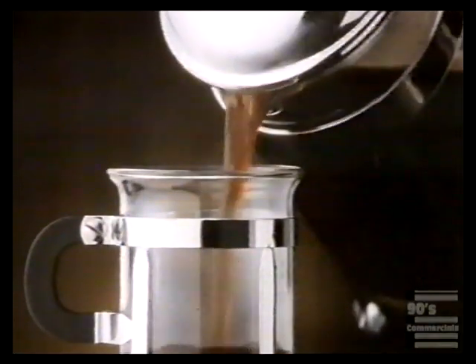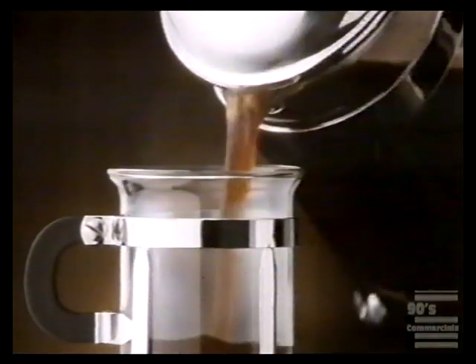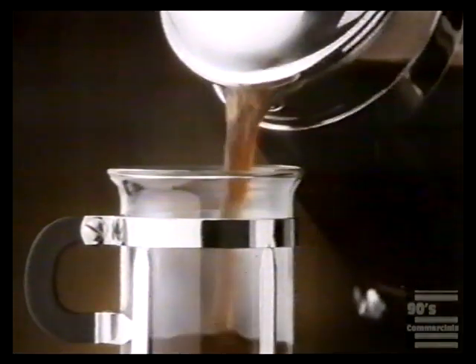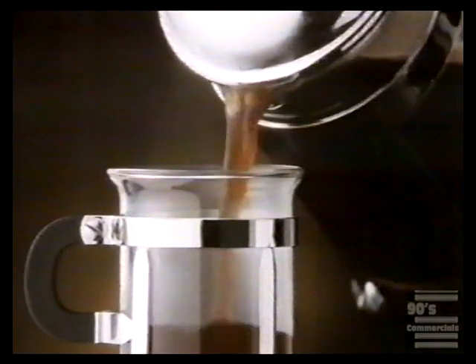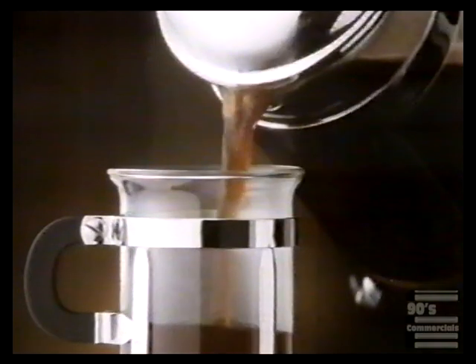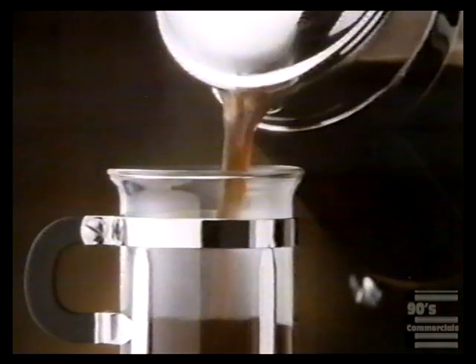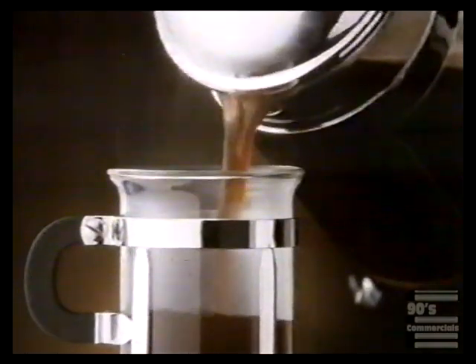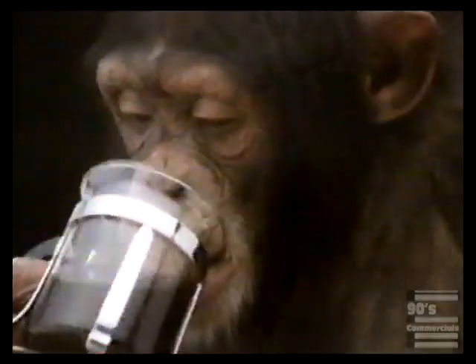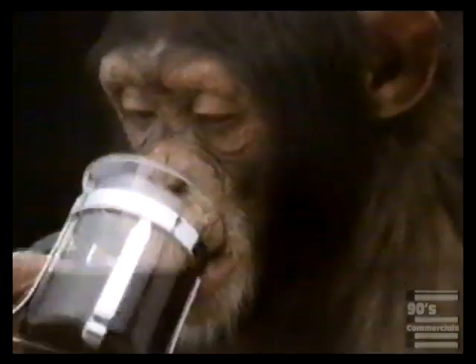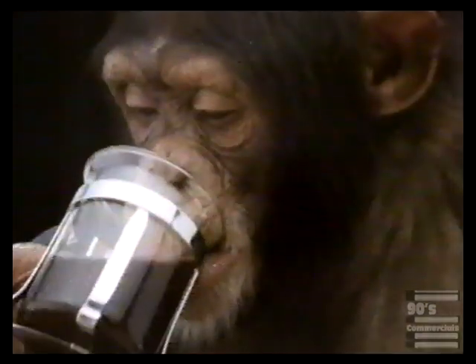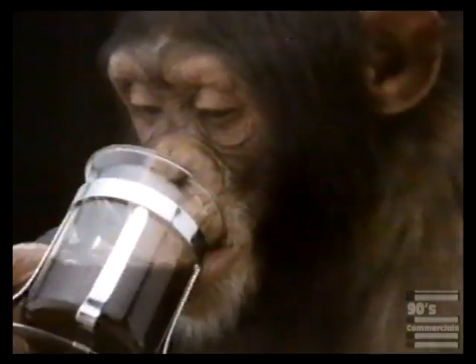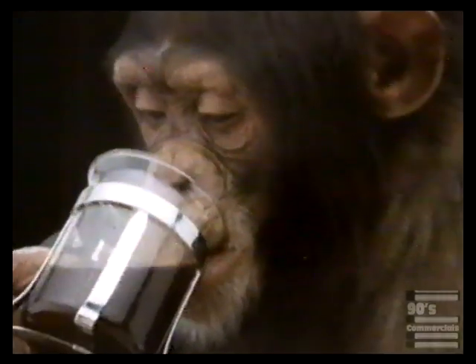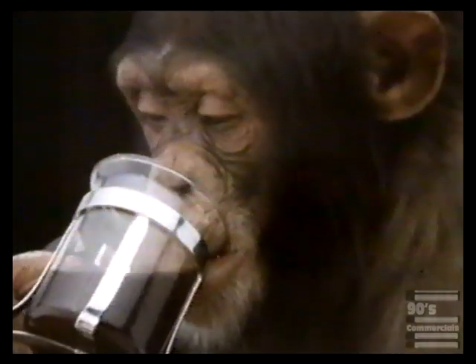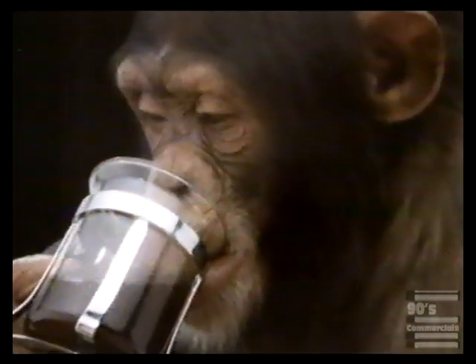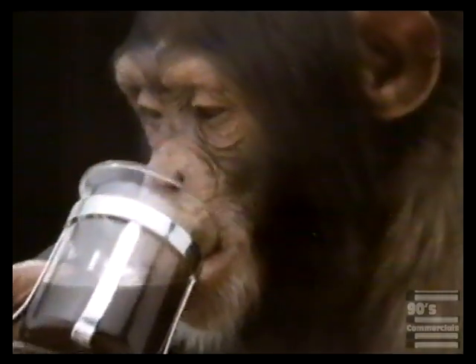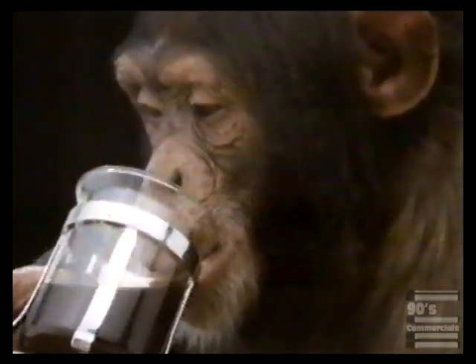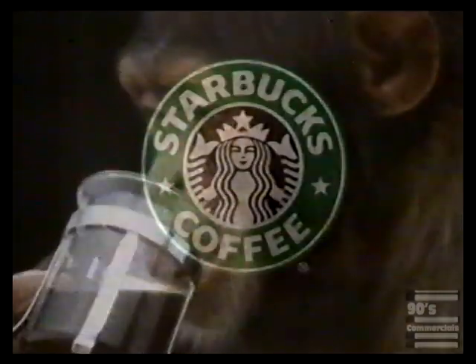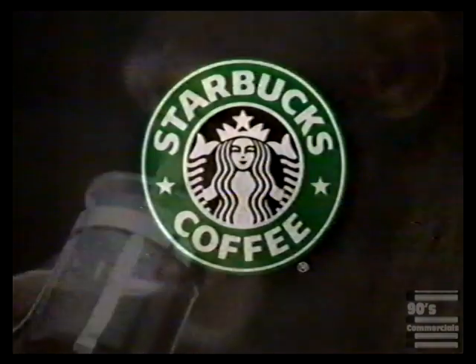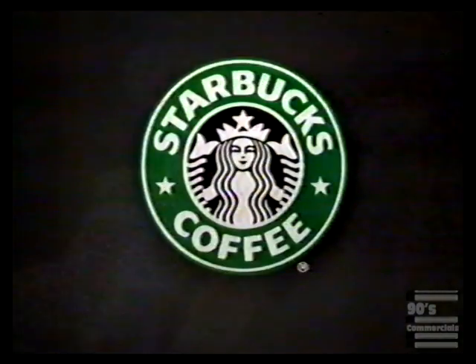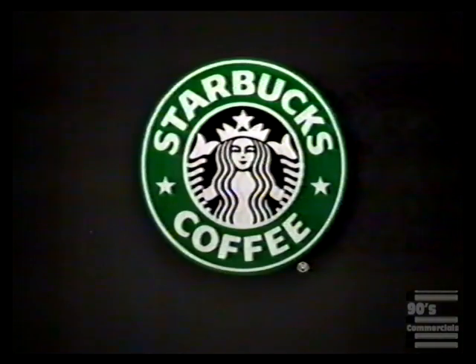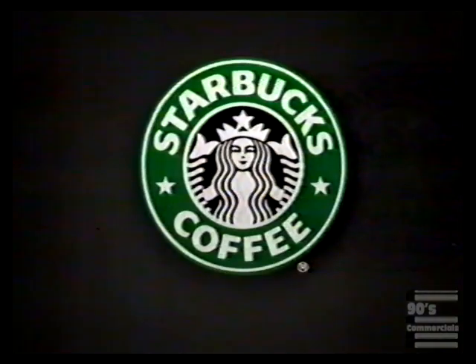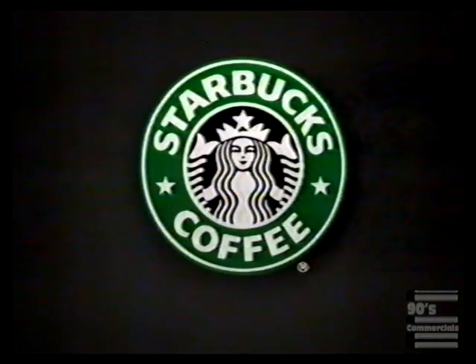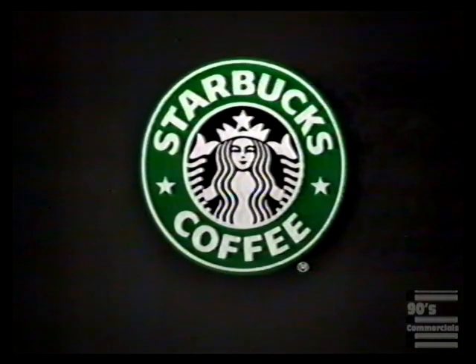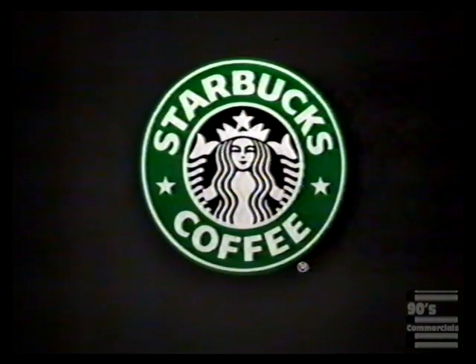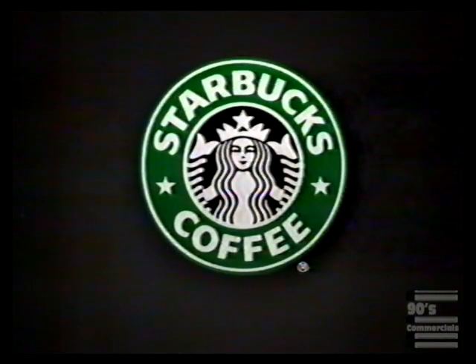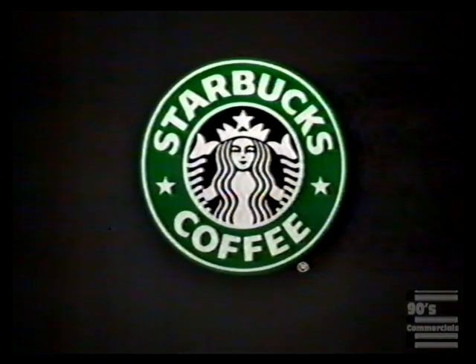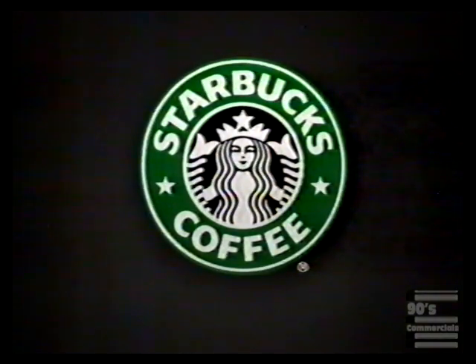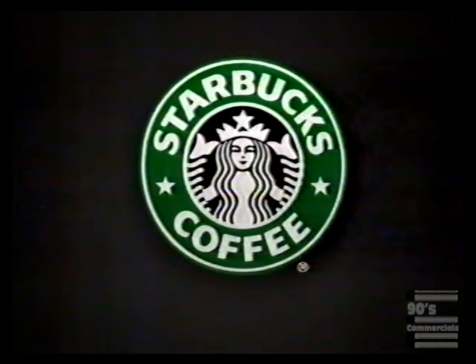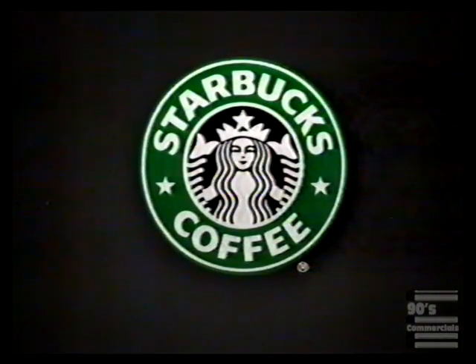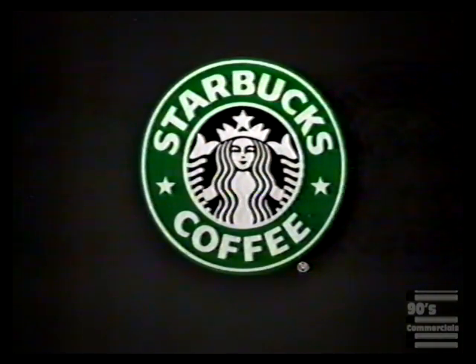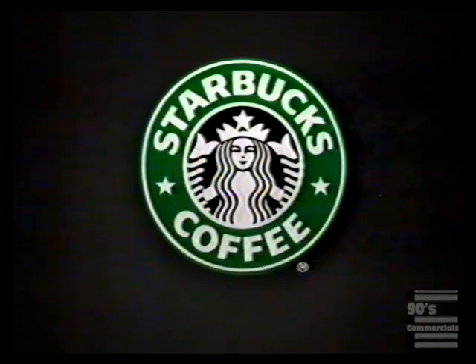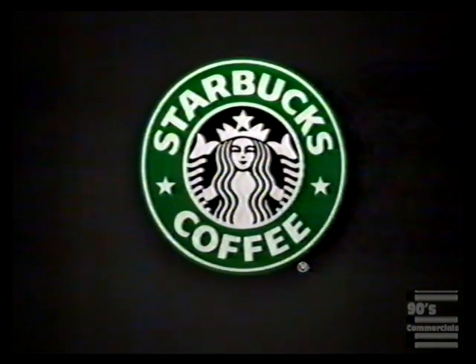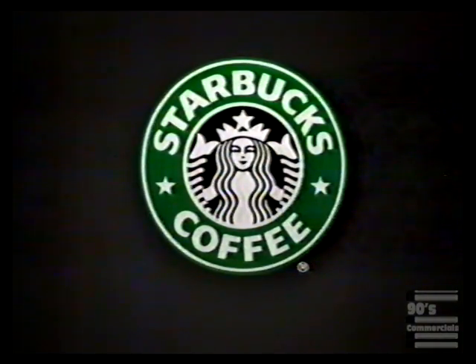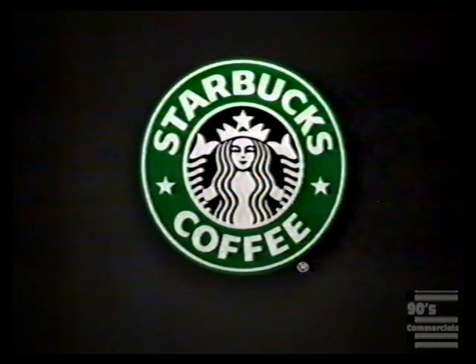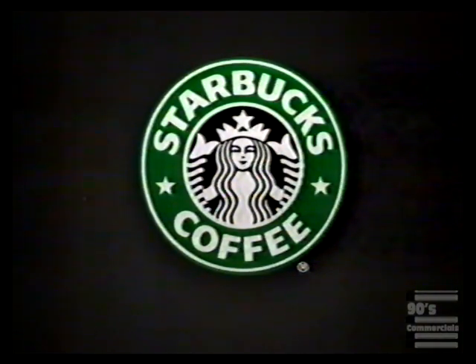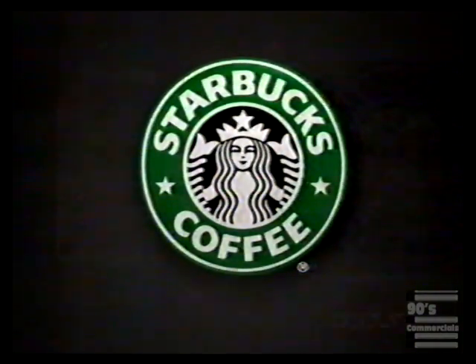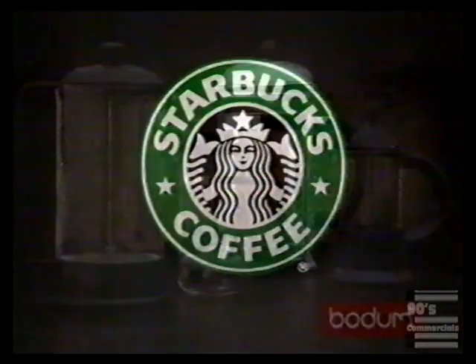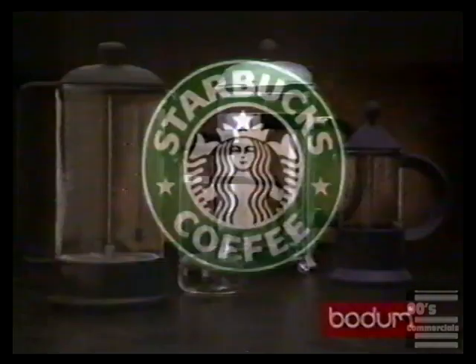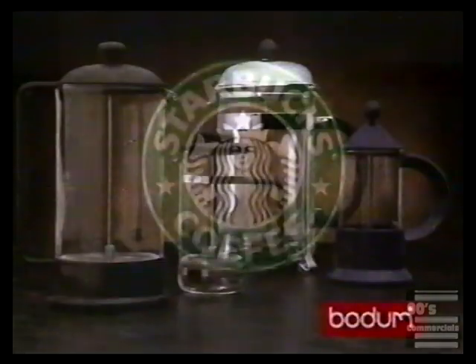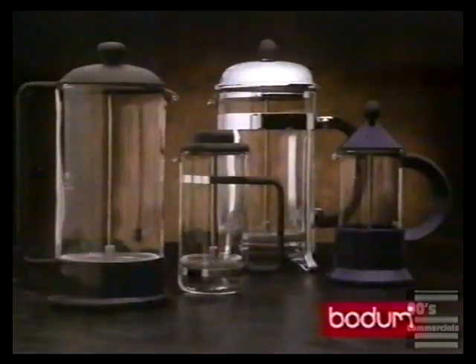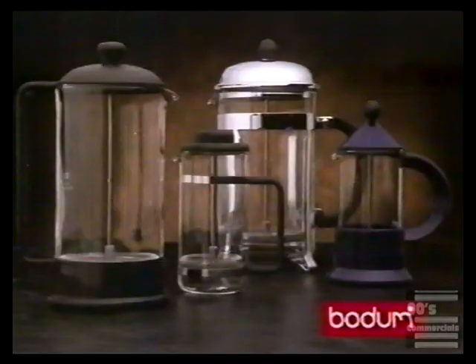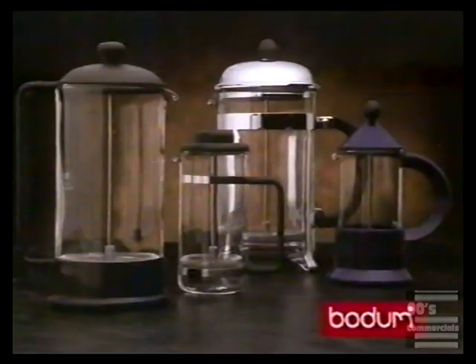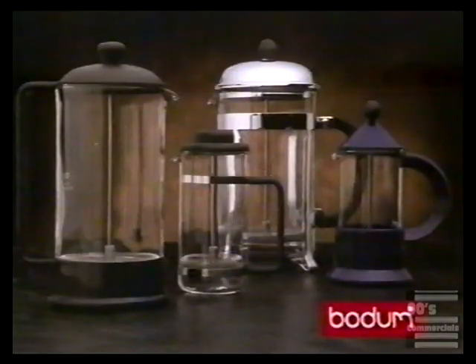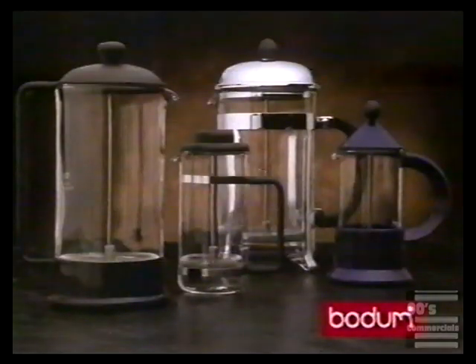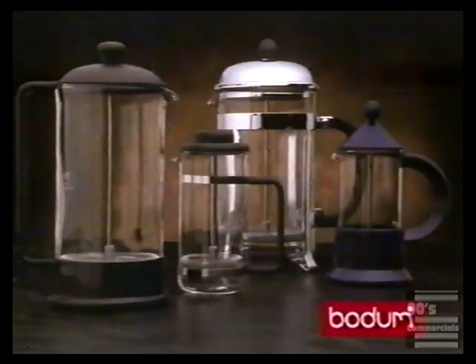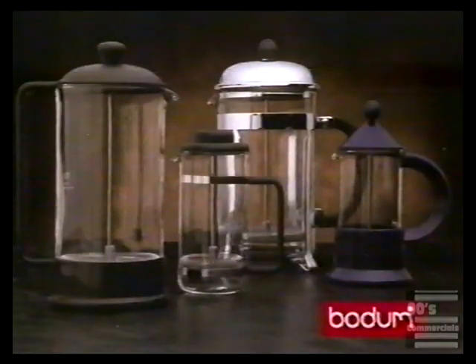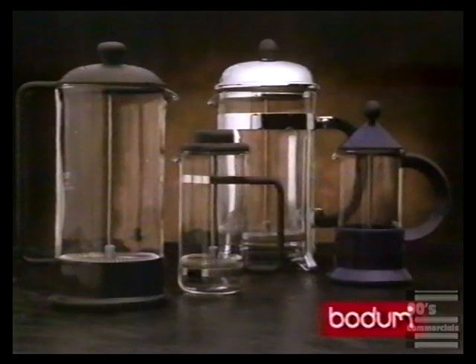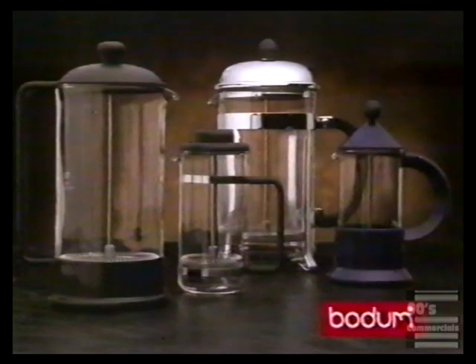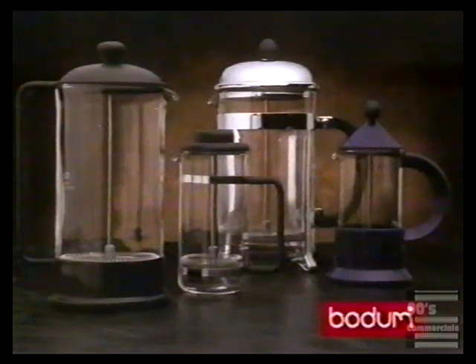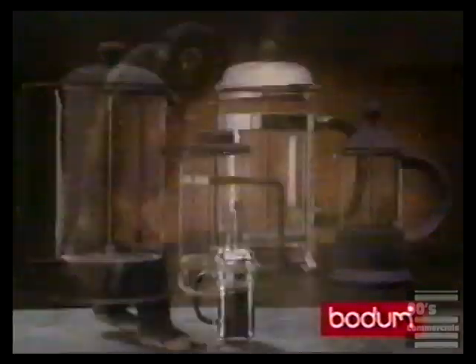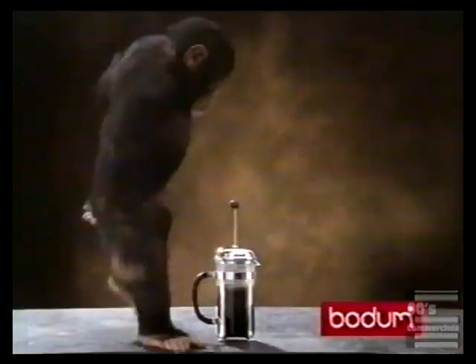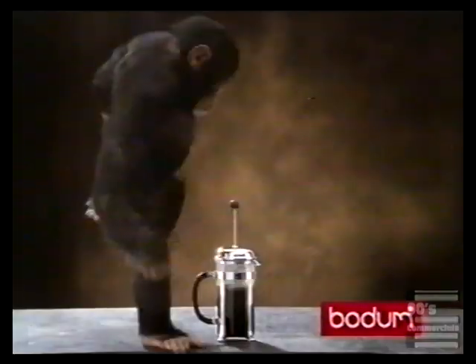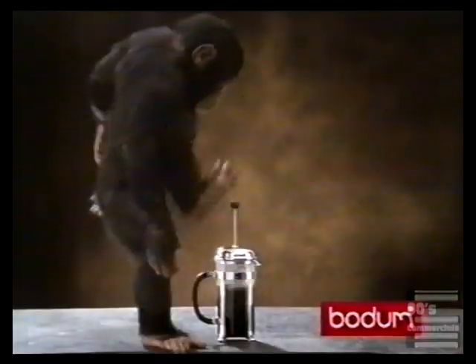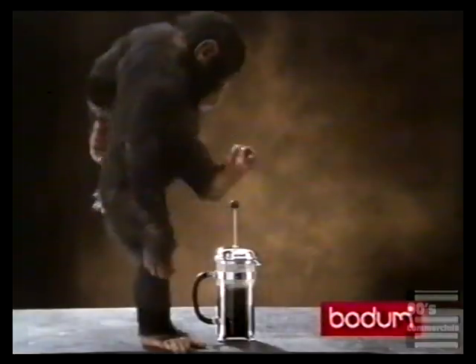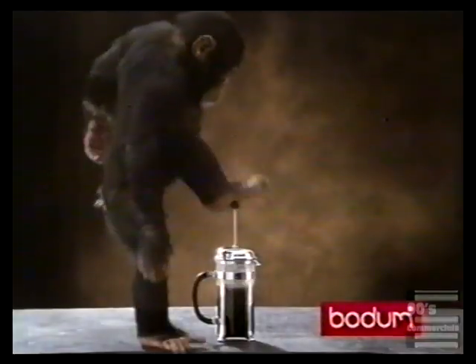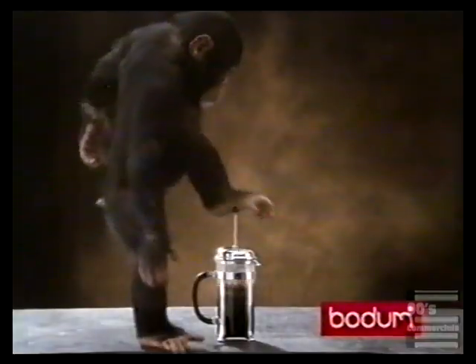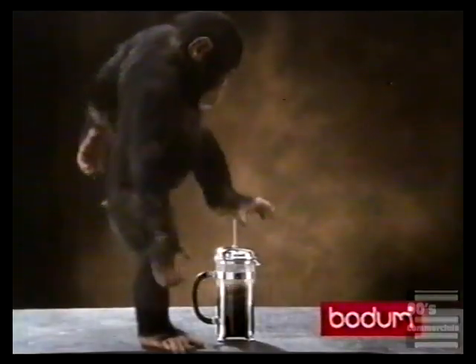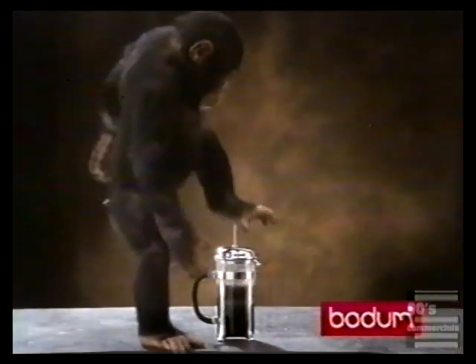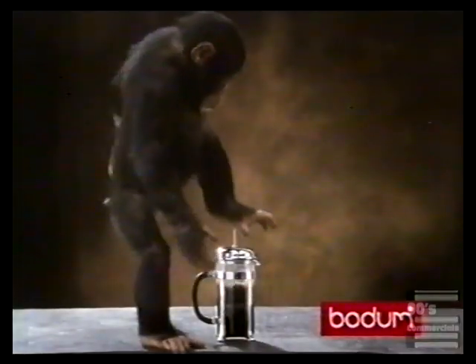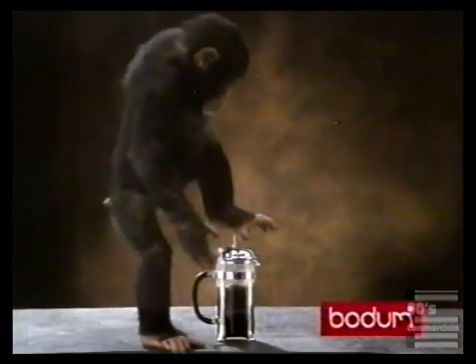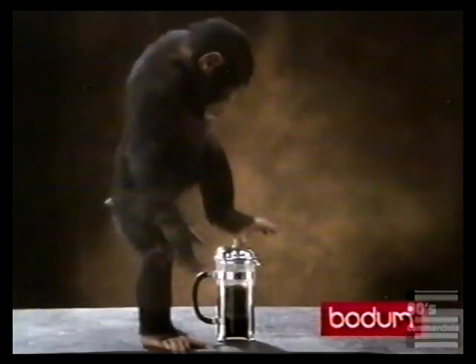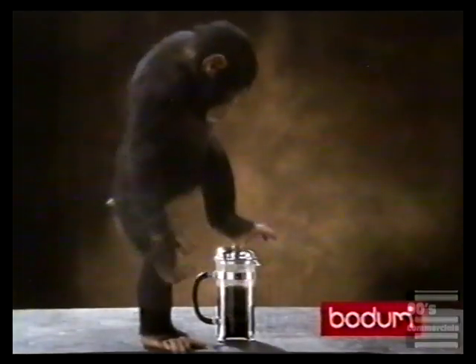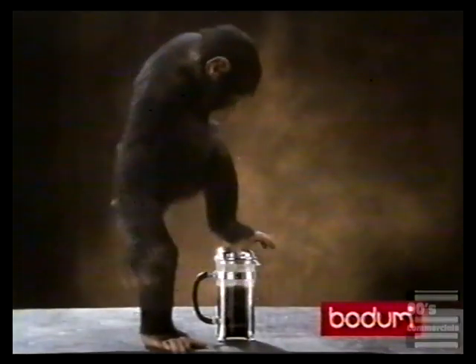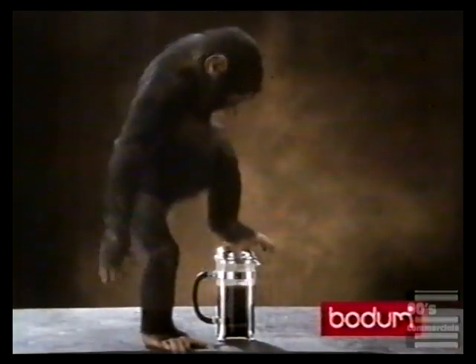You'll find Bodum coffee makers from just $20 at Starbucks. Bodum from Denmark — a fresh way to make real coffee.